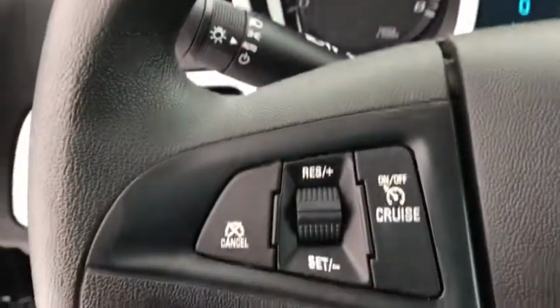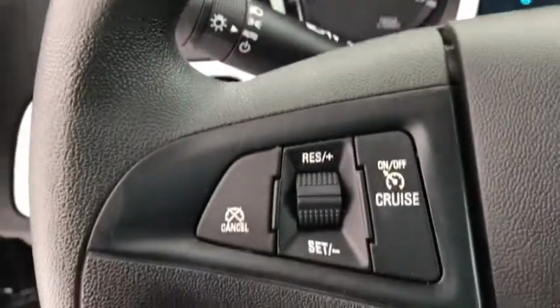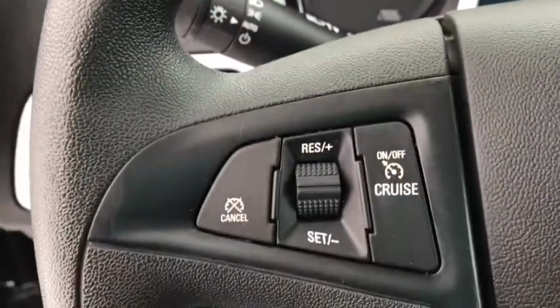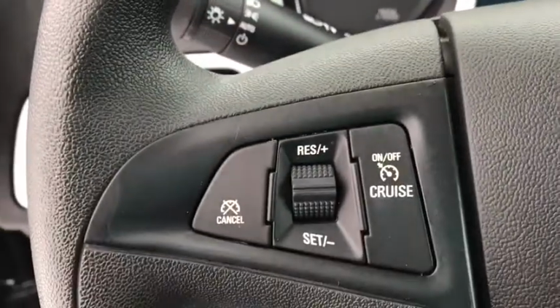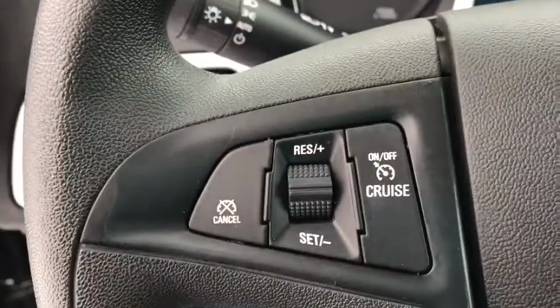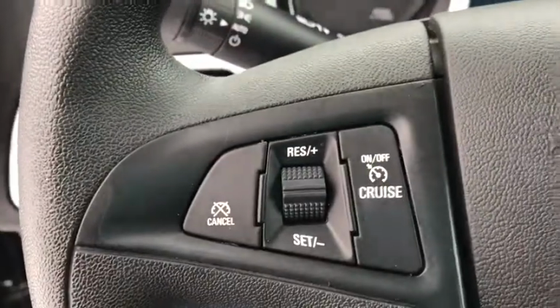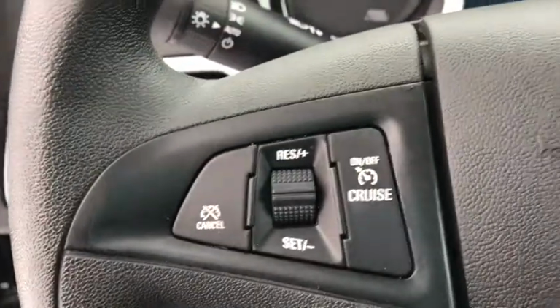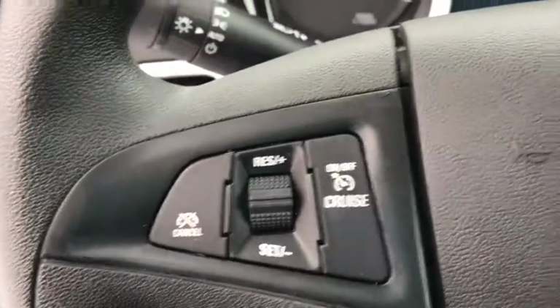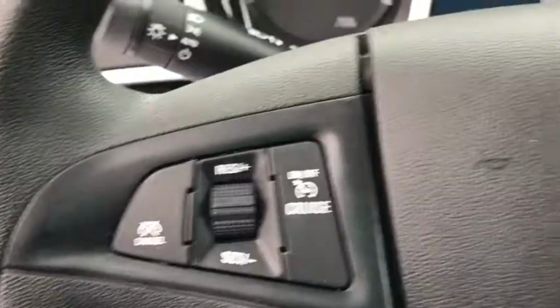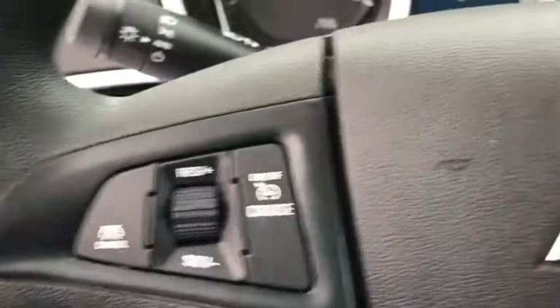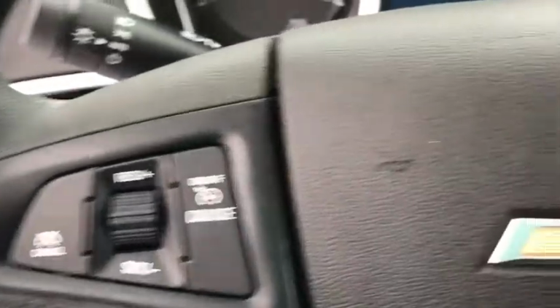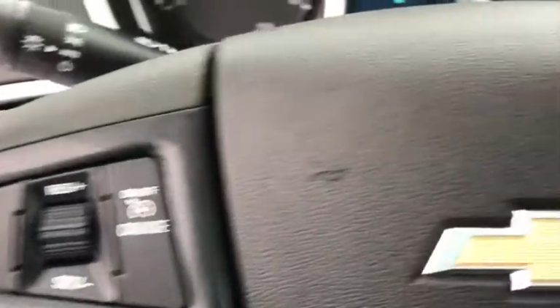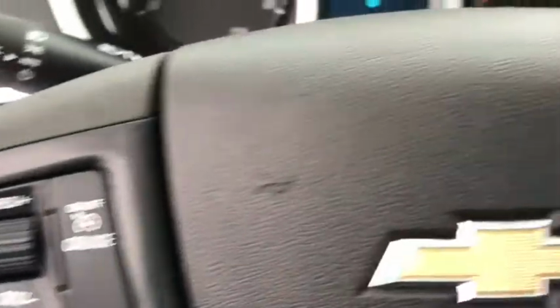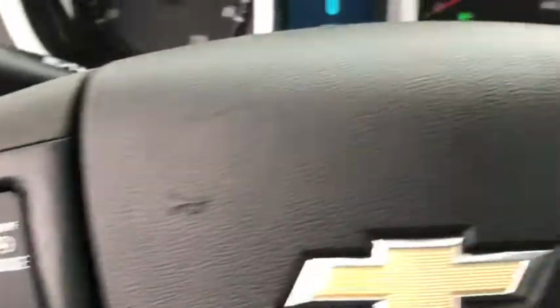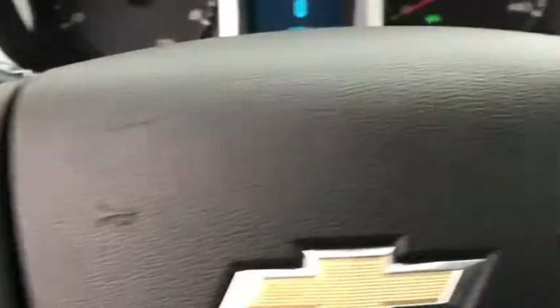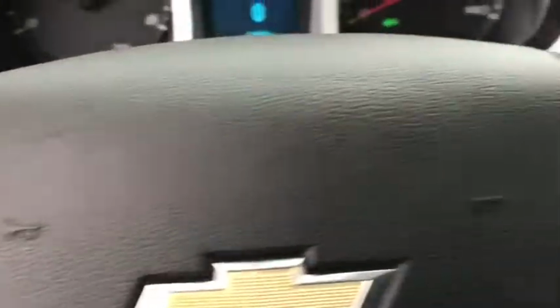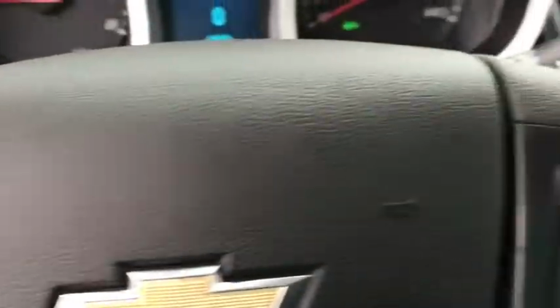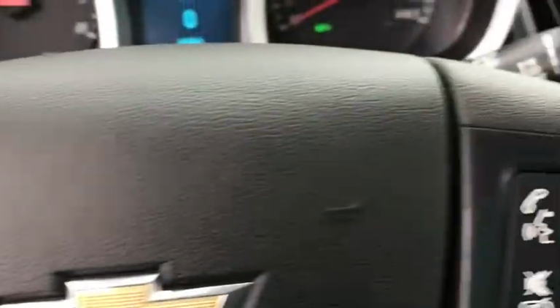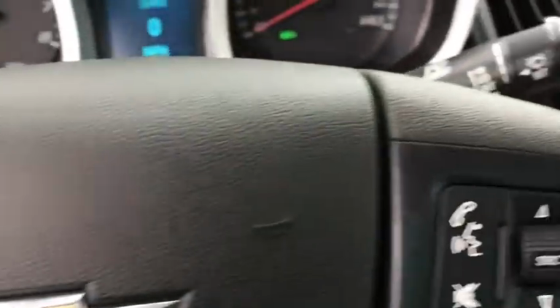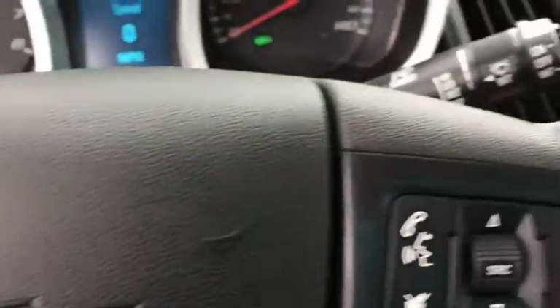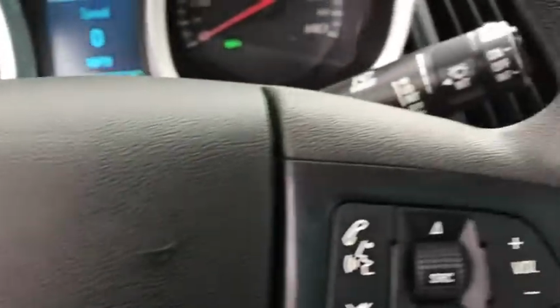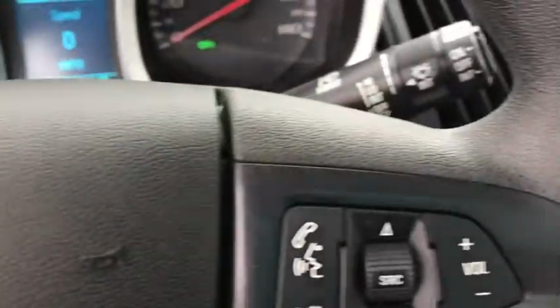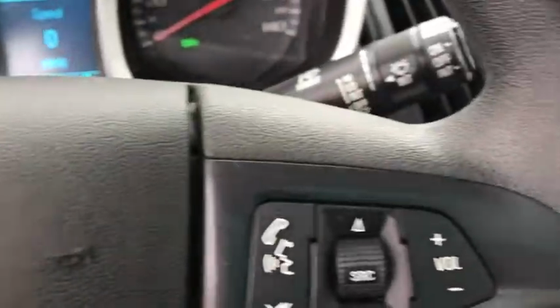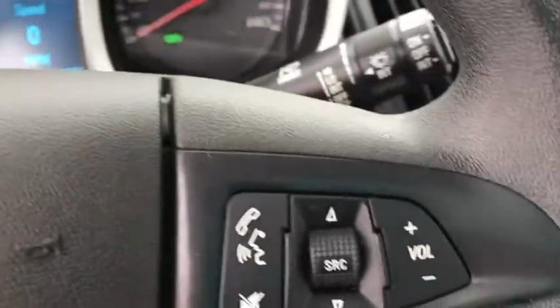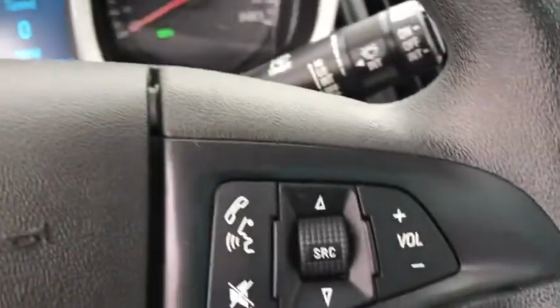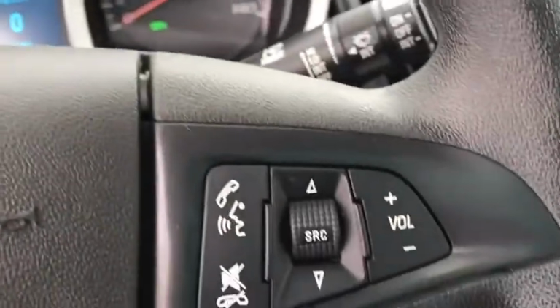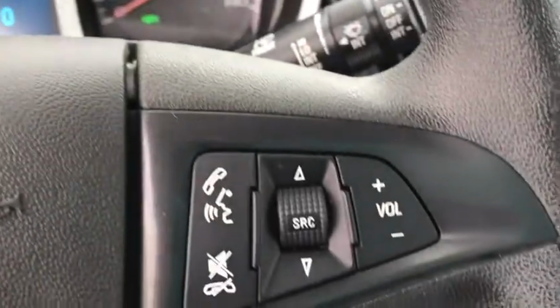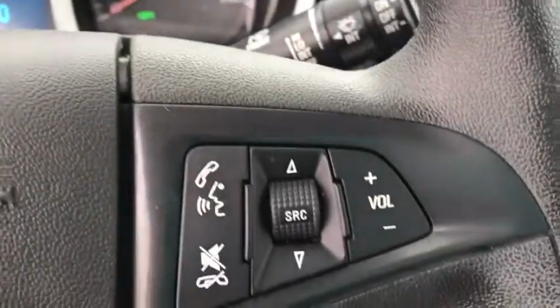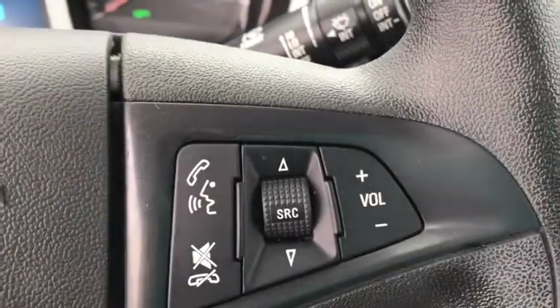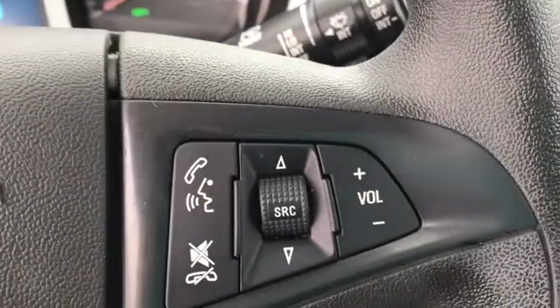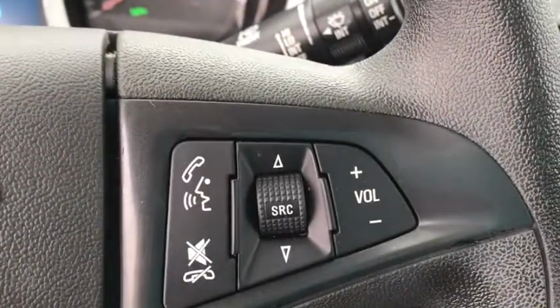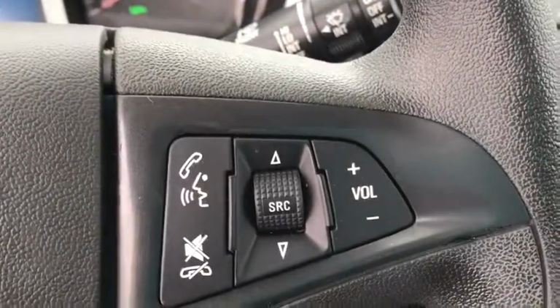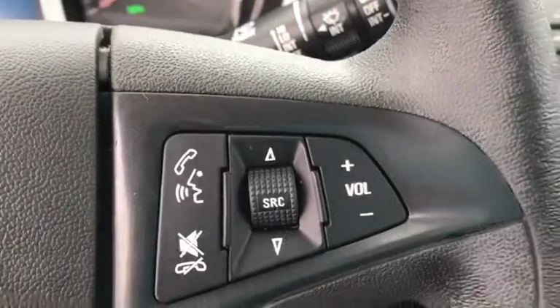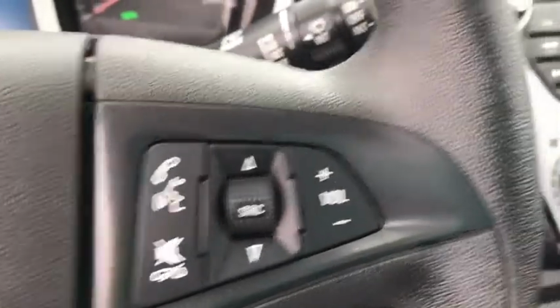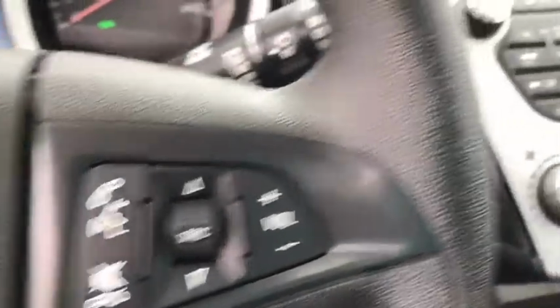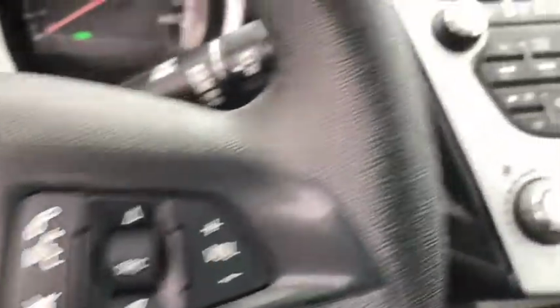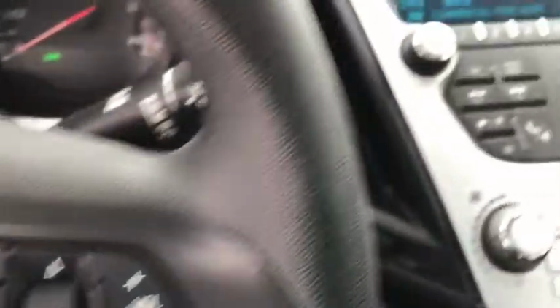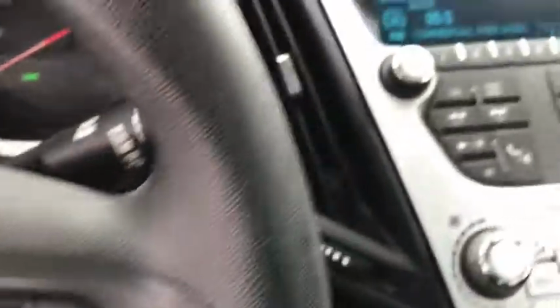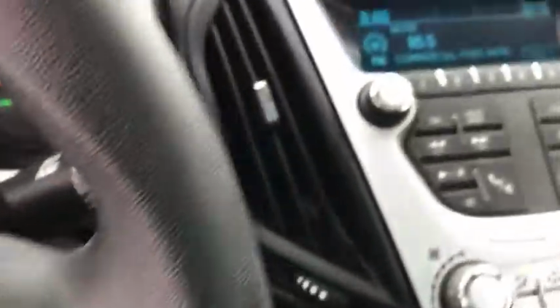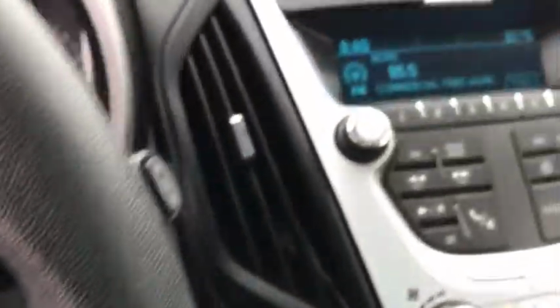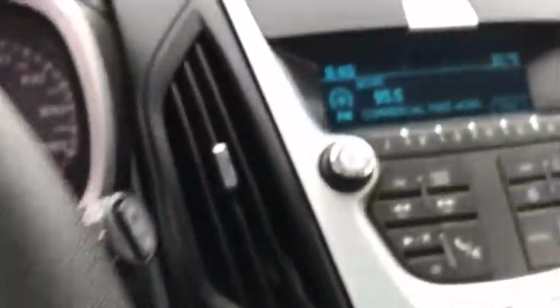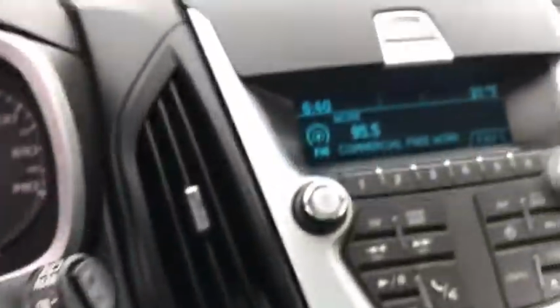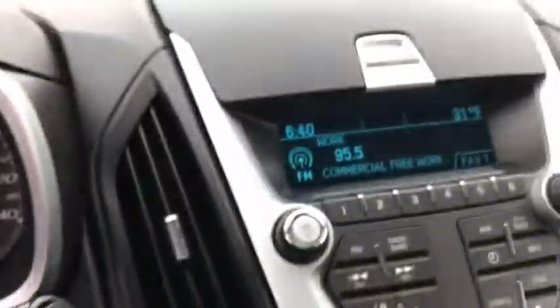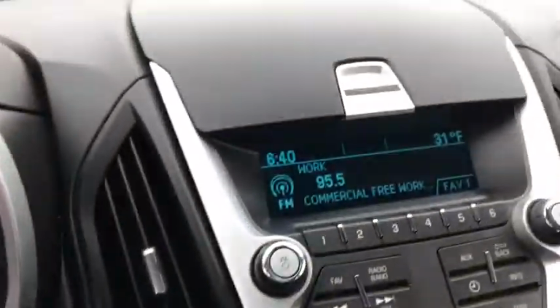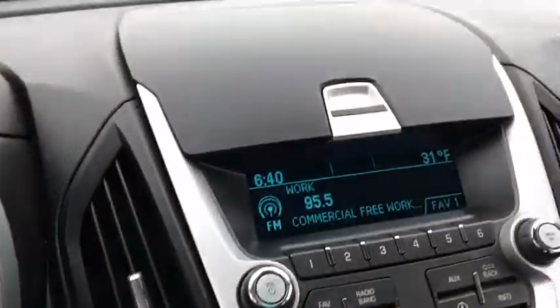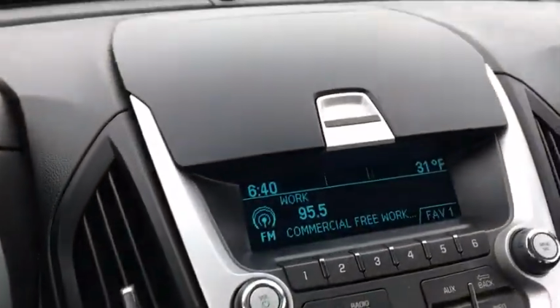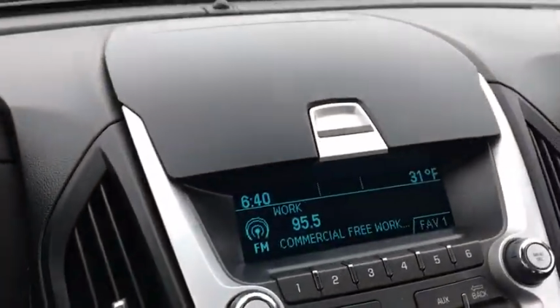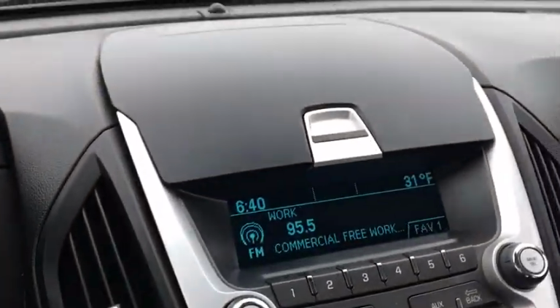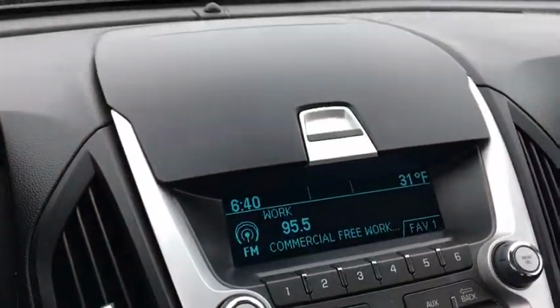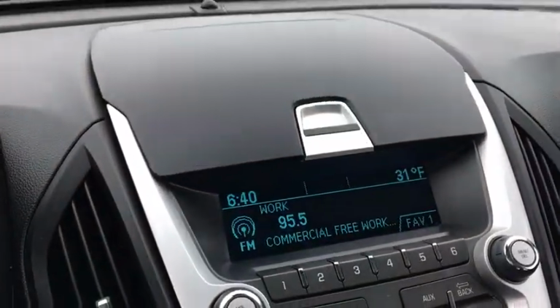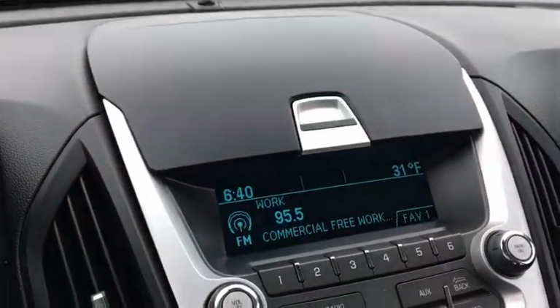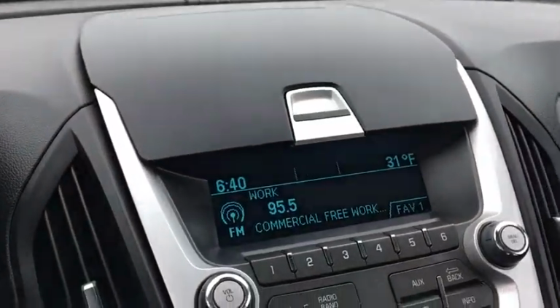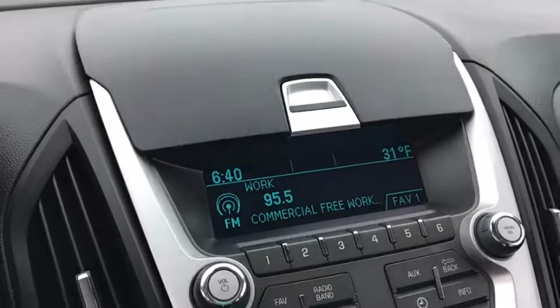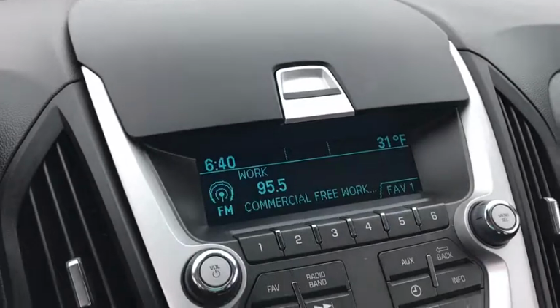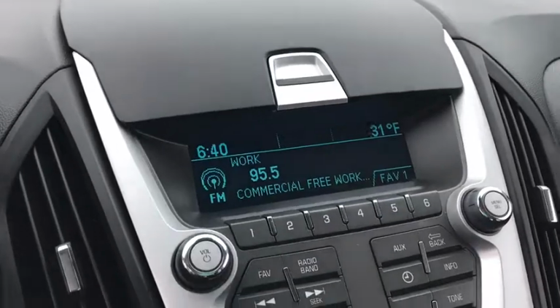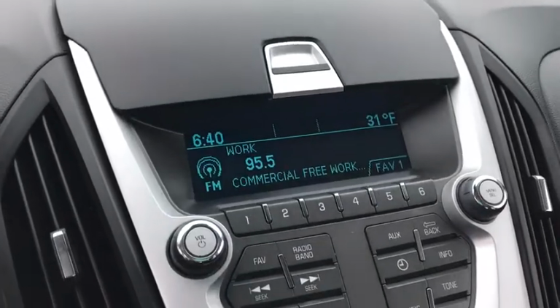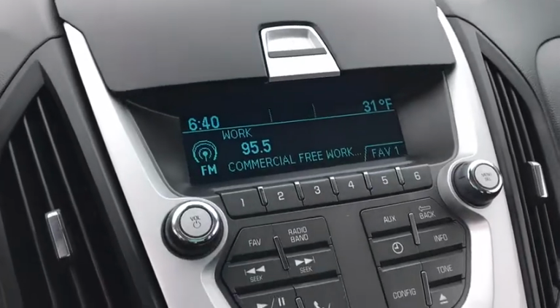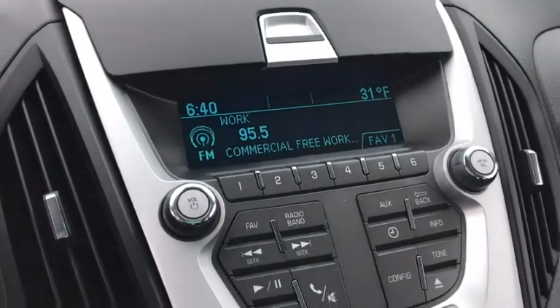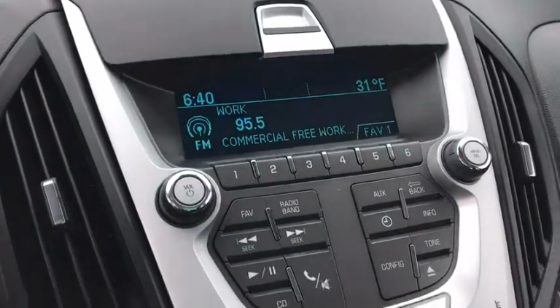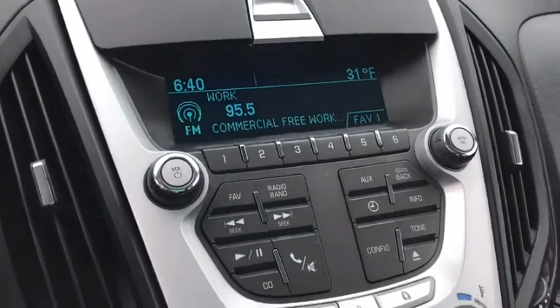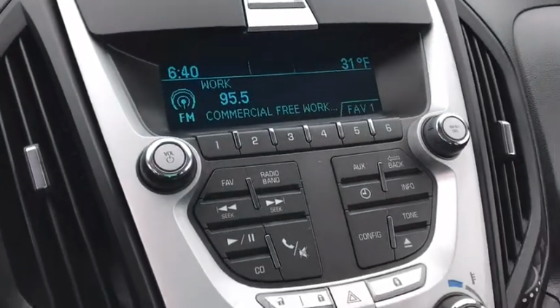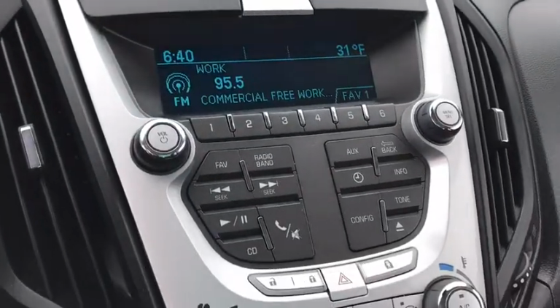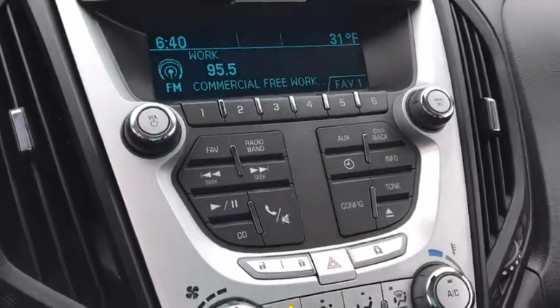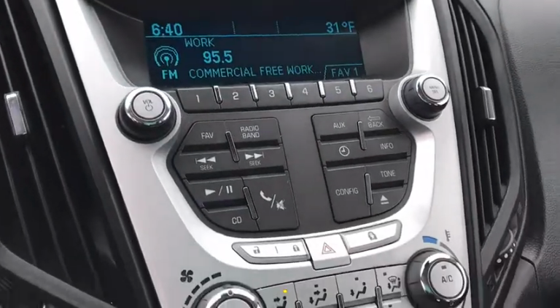Tachometer, daytime running lights, rear wiper, head-up display, power mirrors, privacy glass, remote window operation.